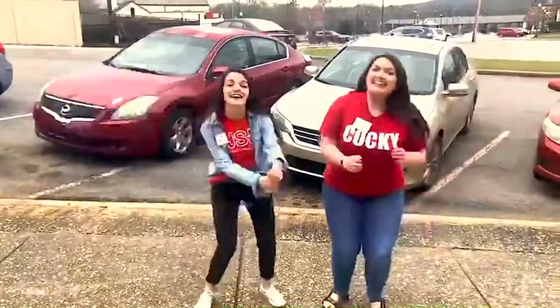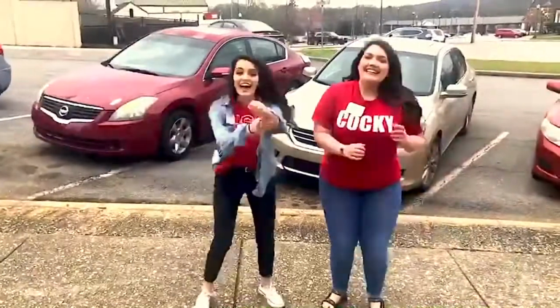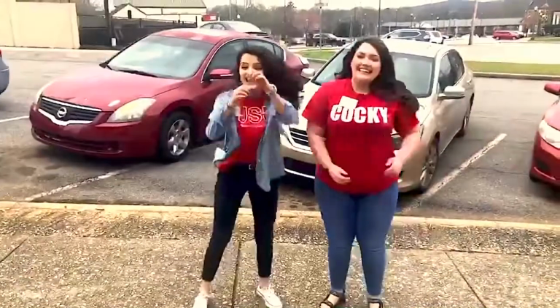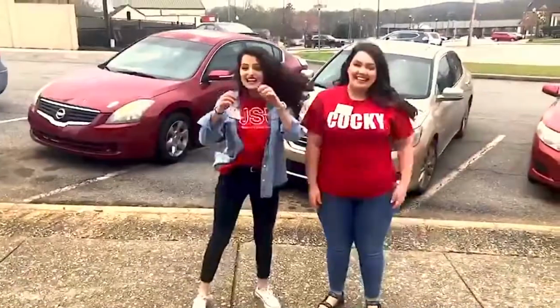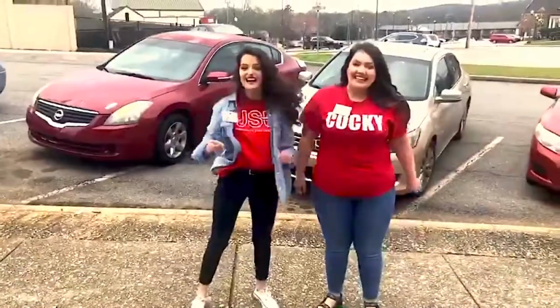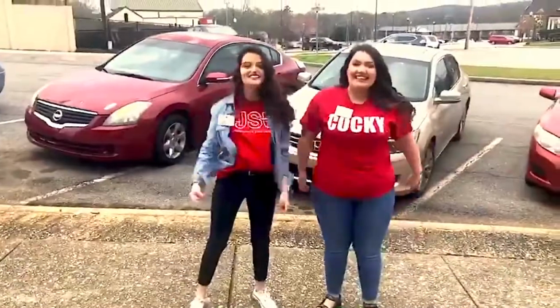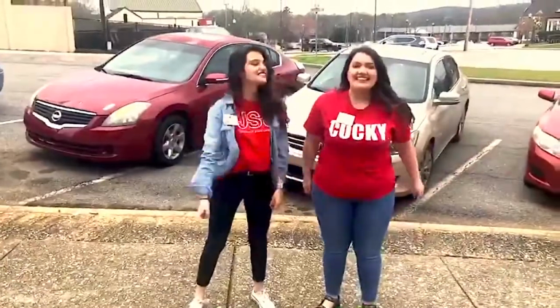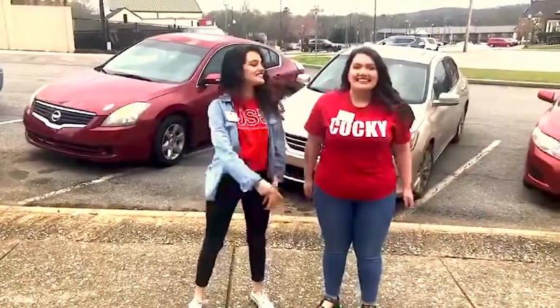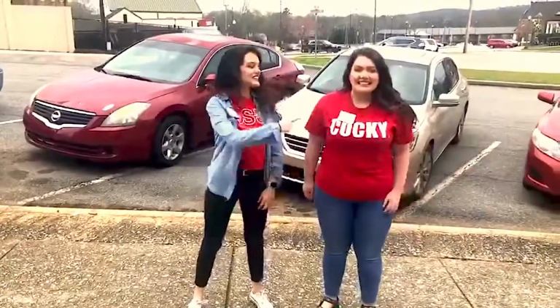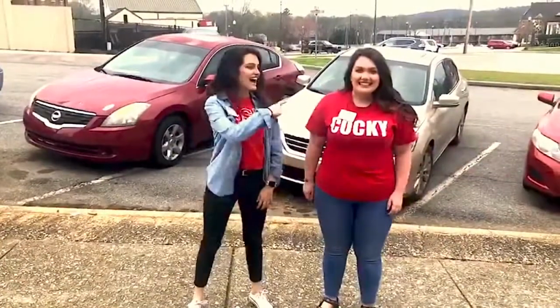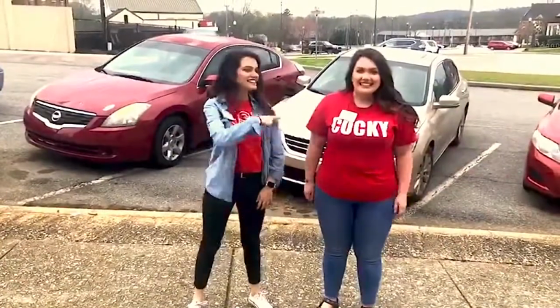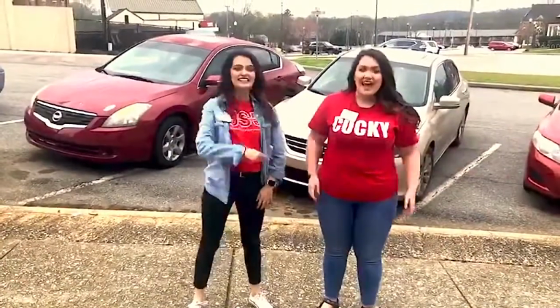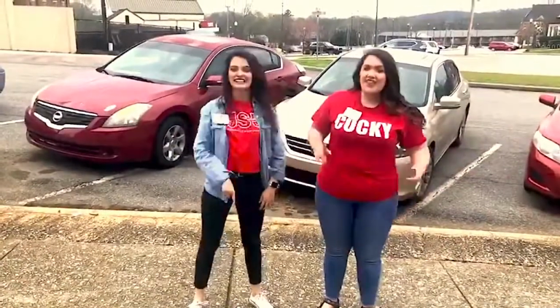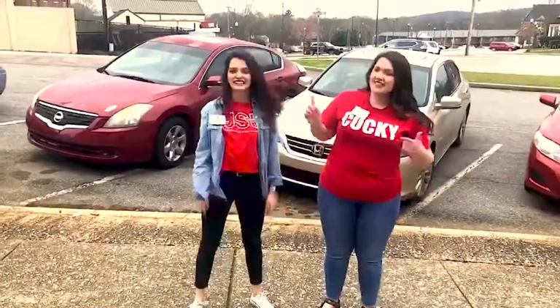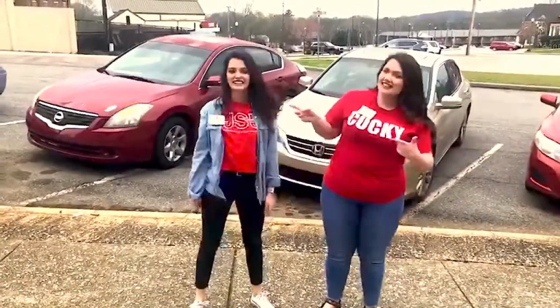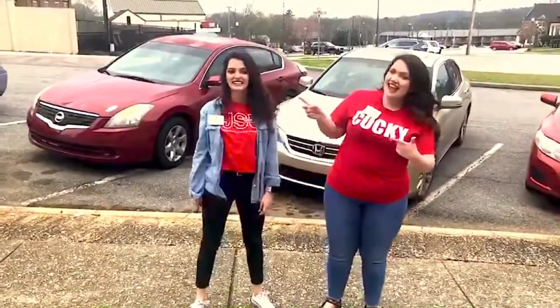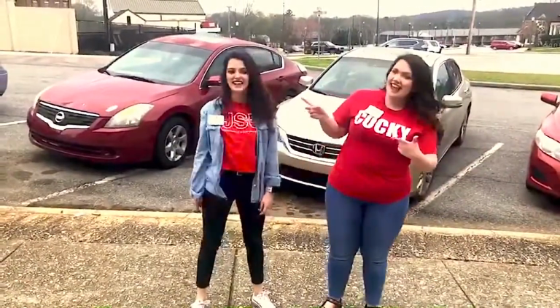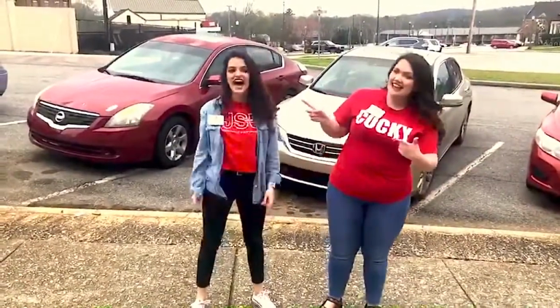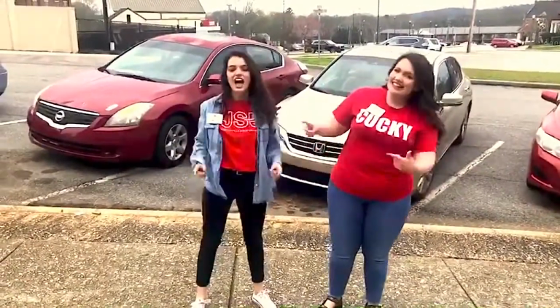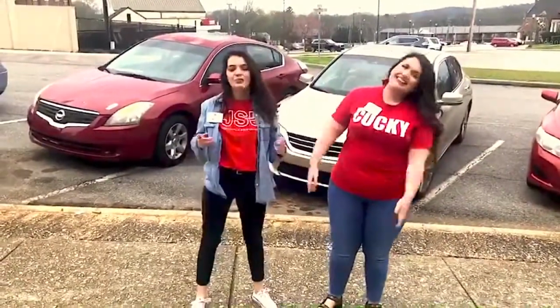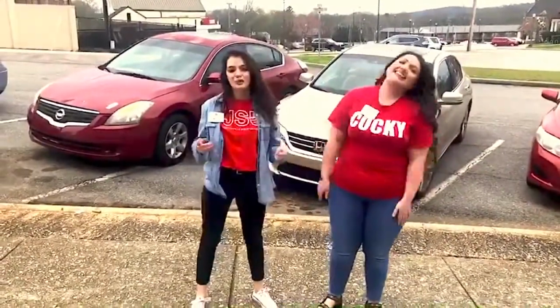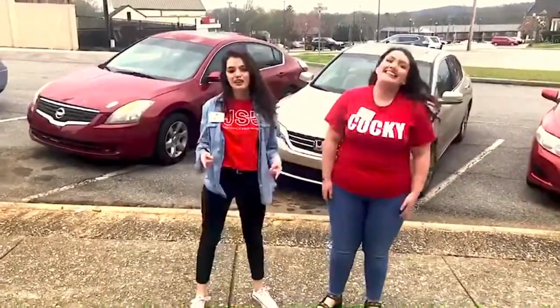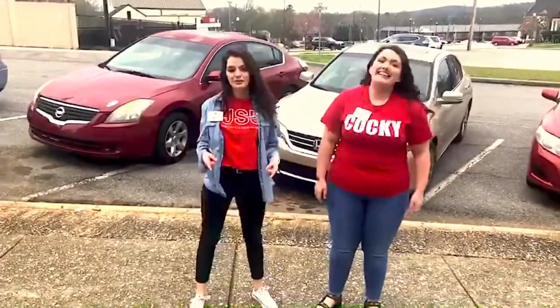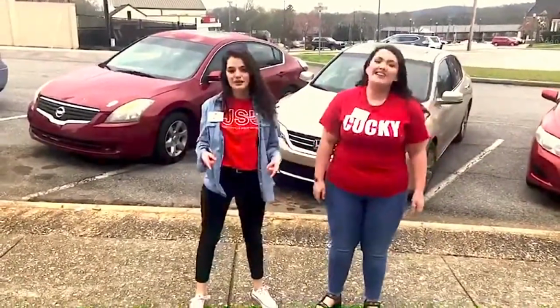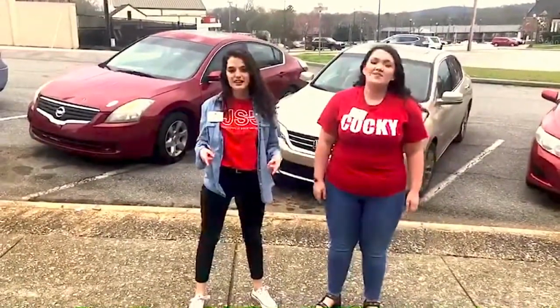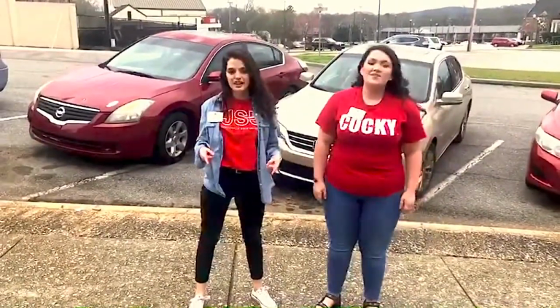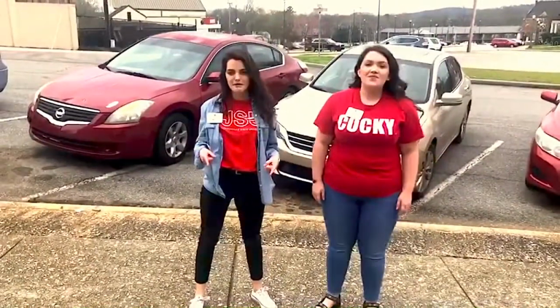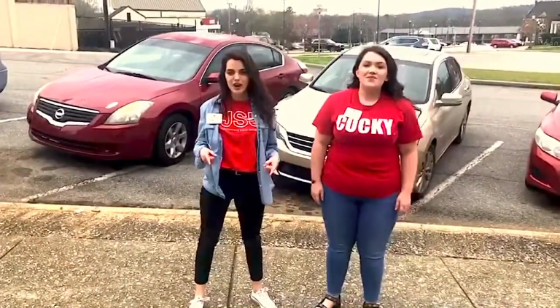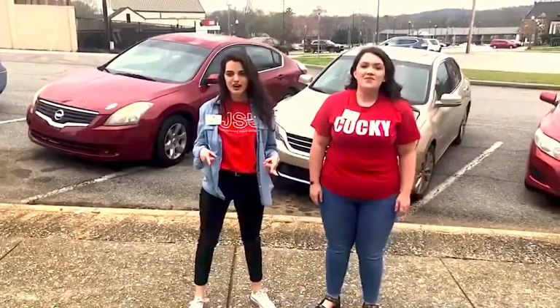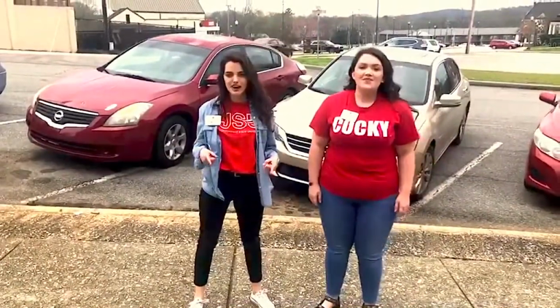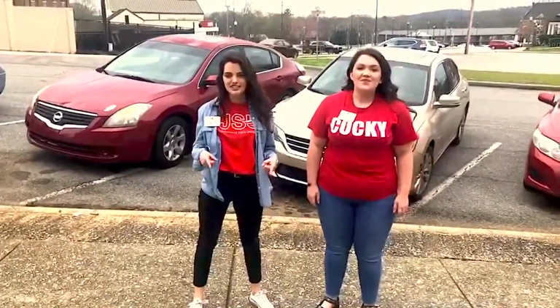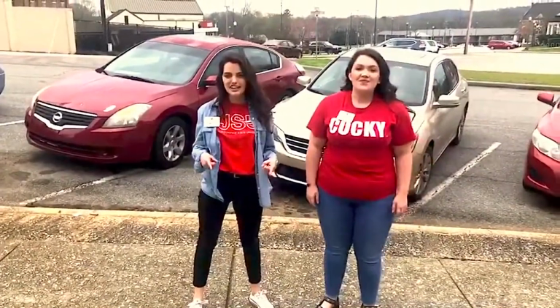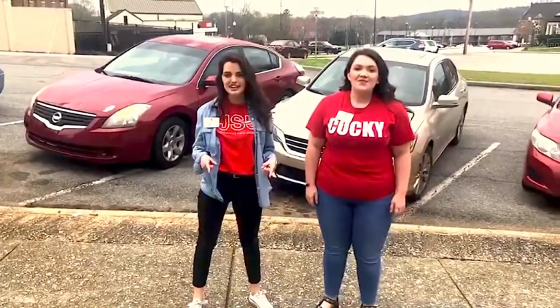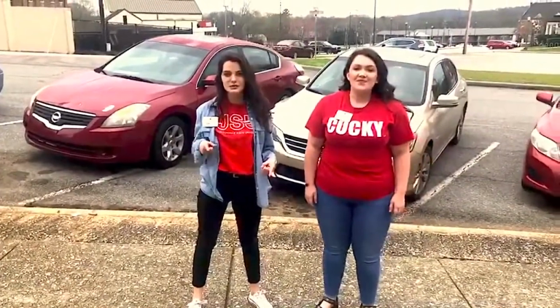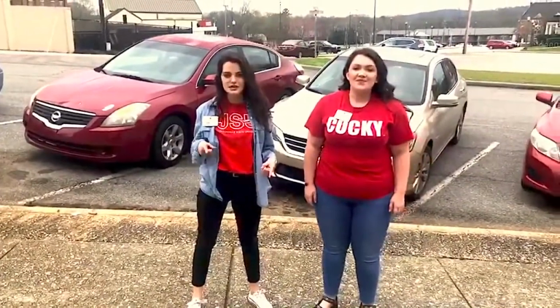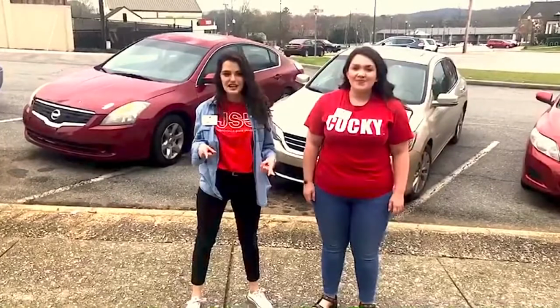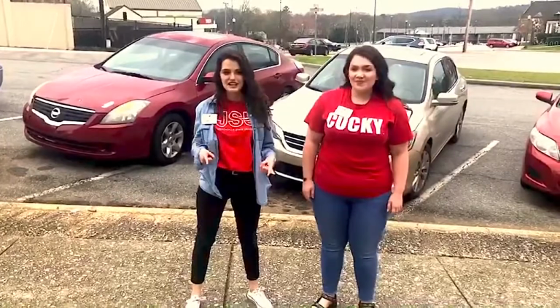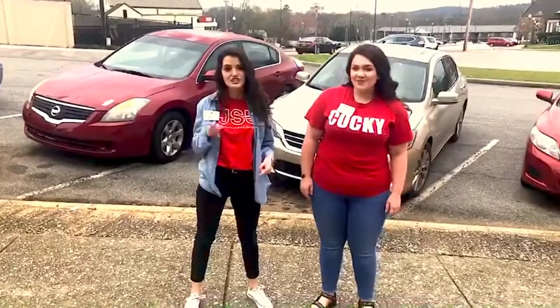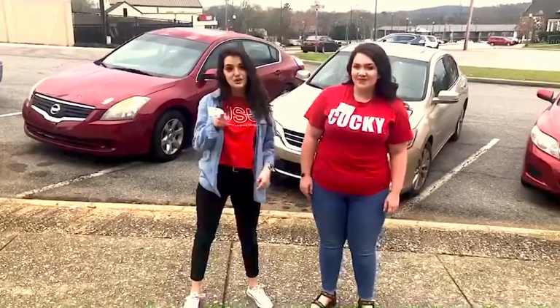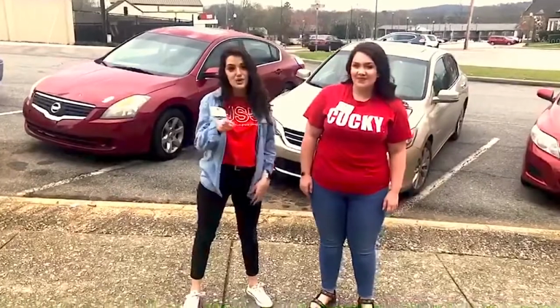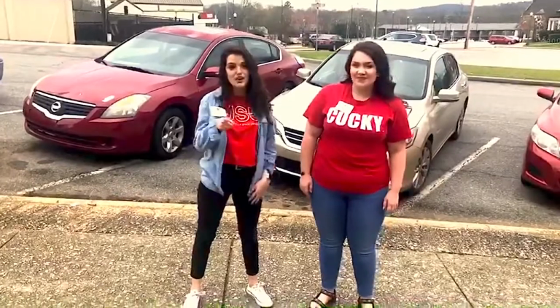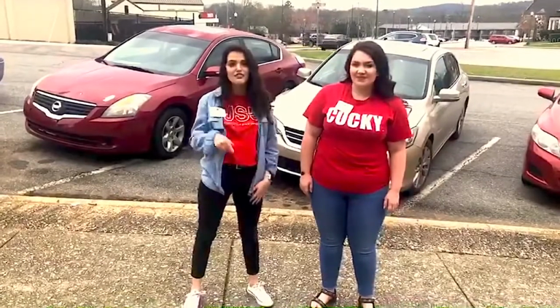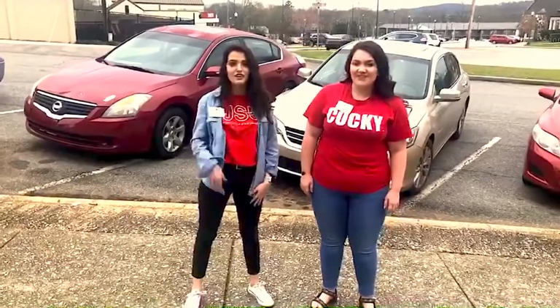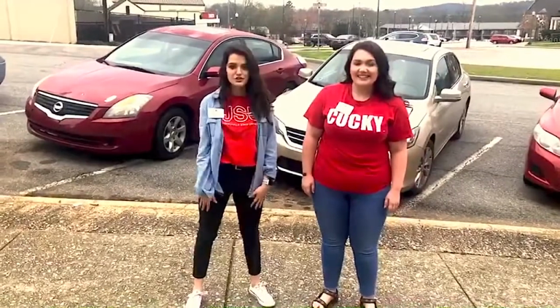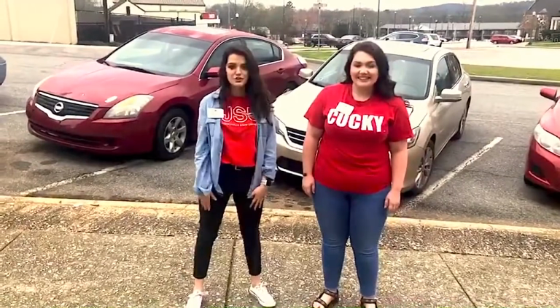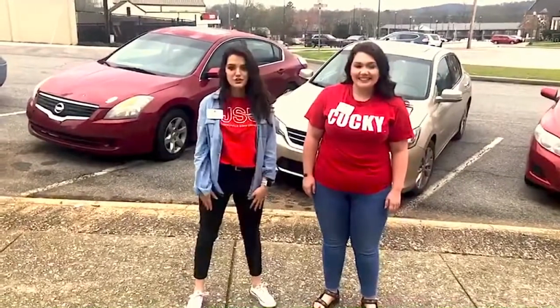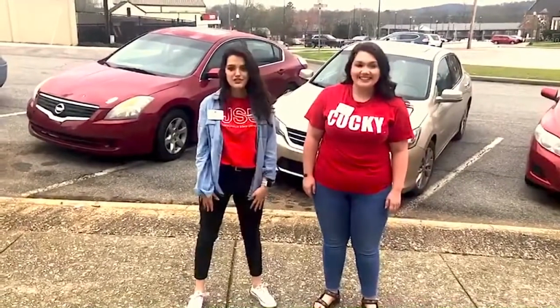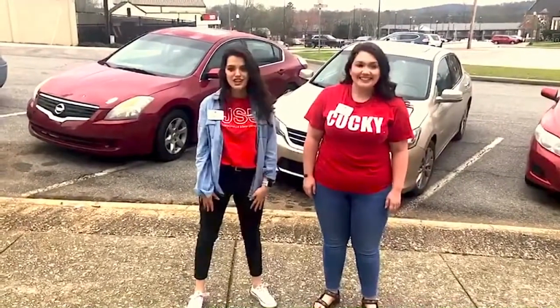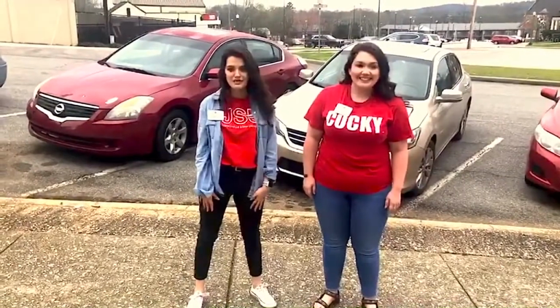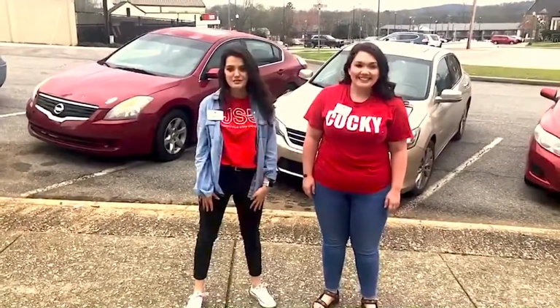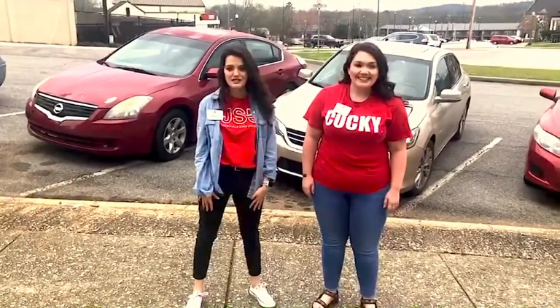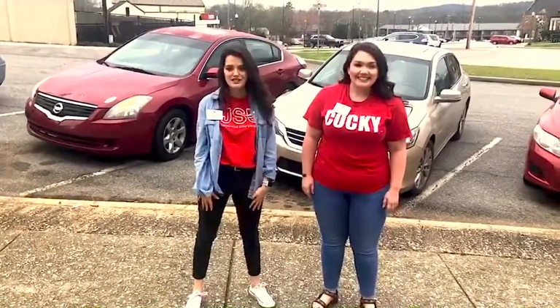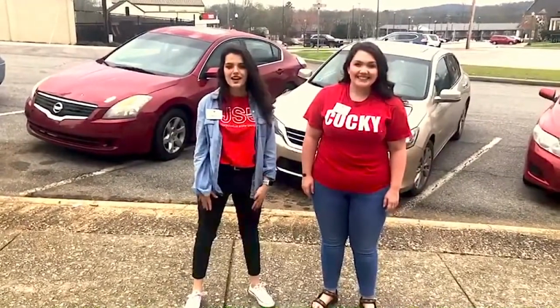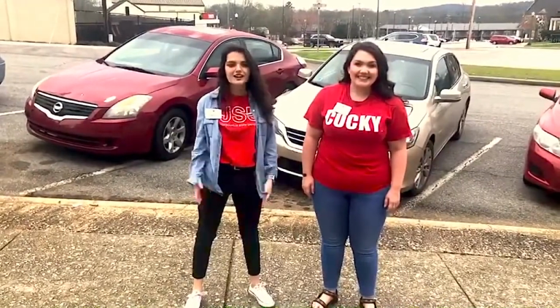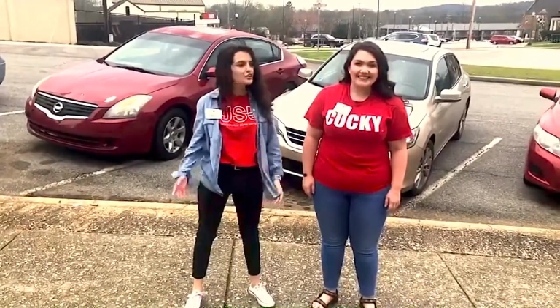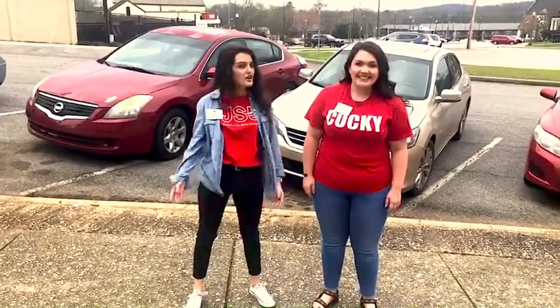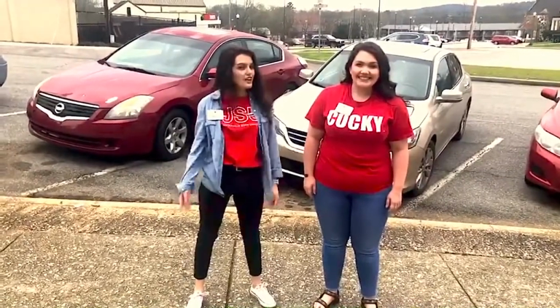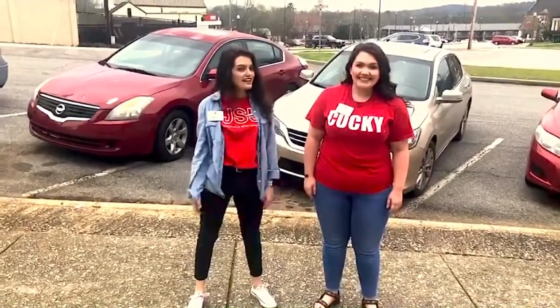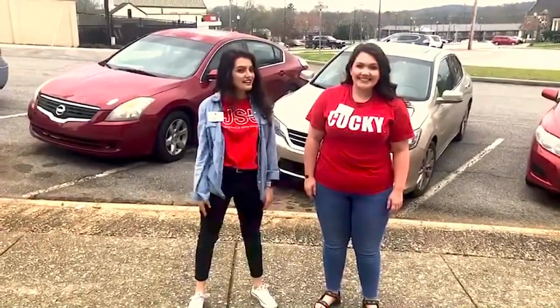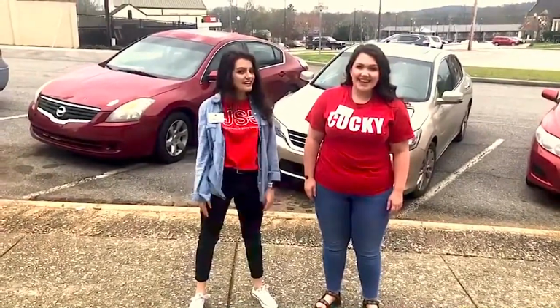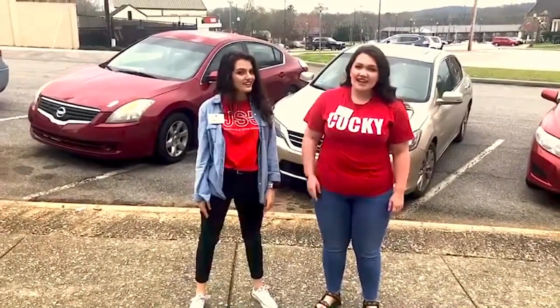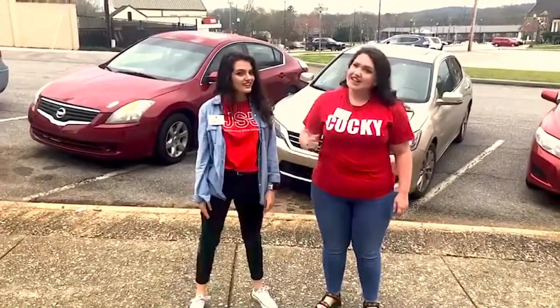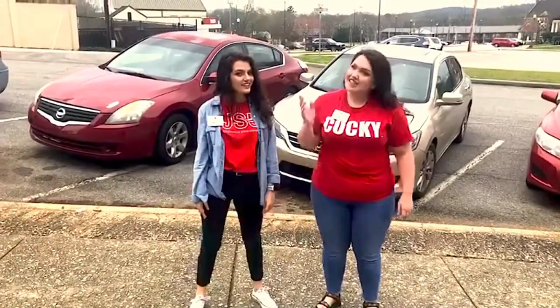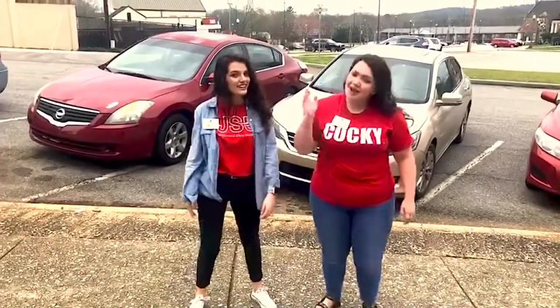Hey guys, this is Cassidy, this is Kate, and we're going to be your Gamecock guide today as we take you on a virtual tour of campus. You guys ready? Let's go!